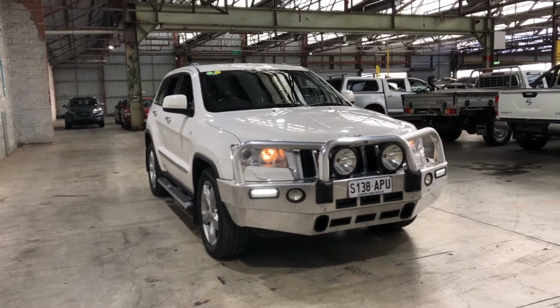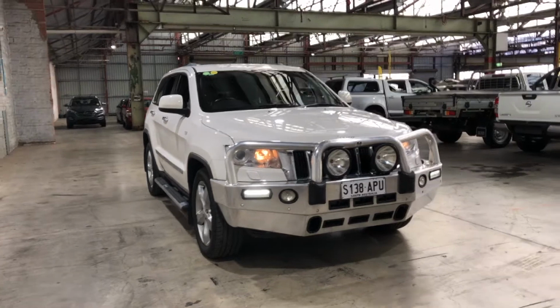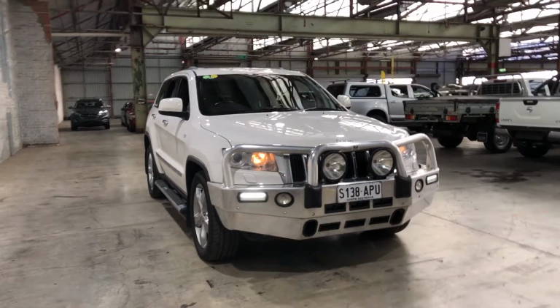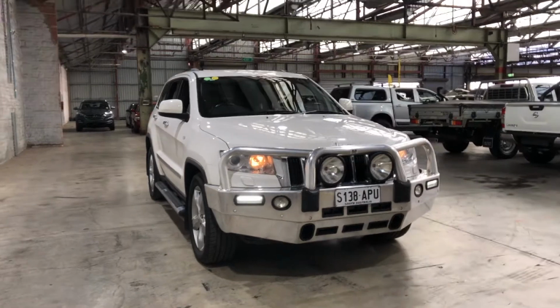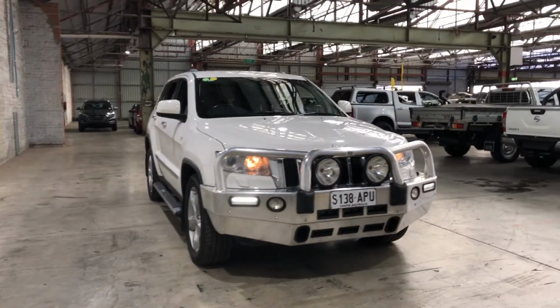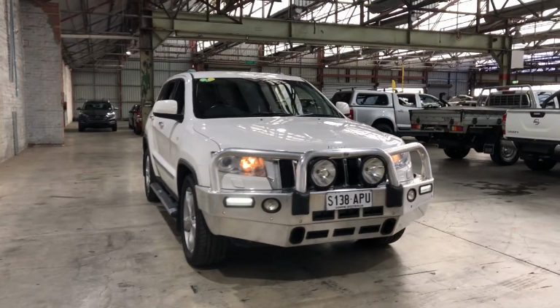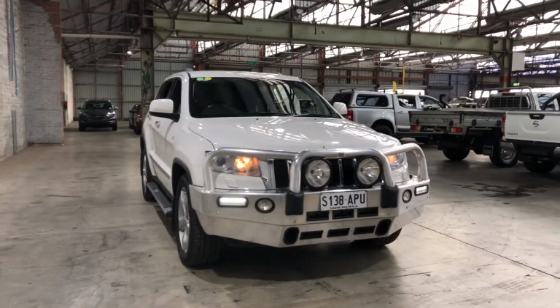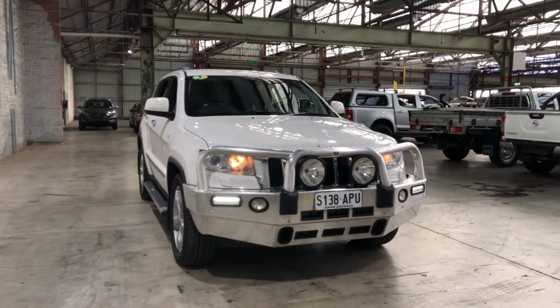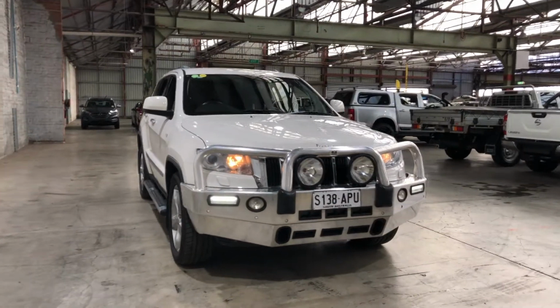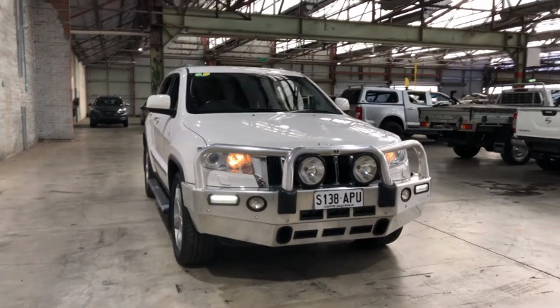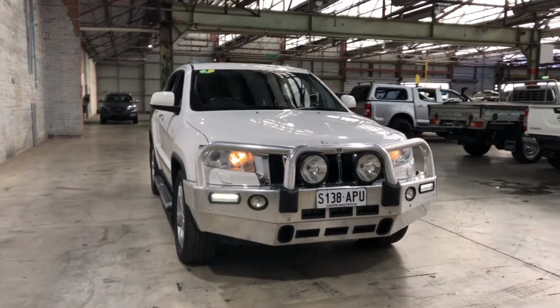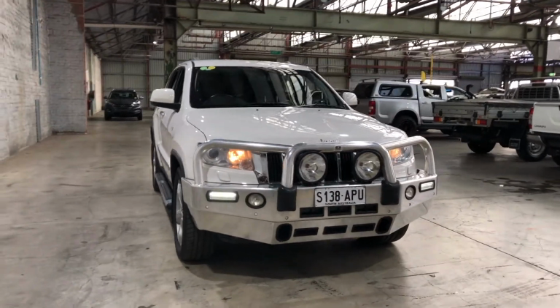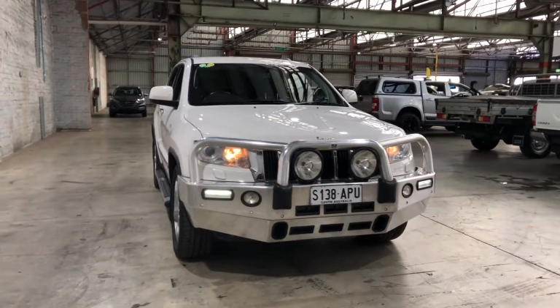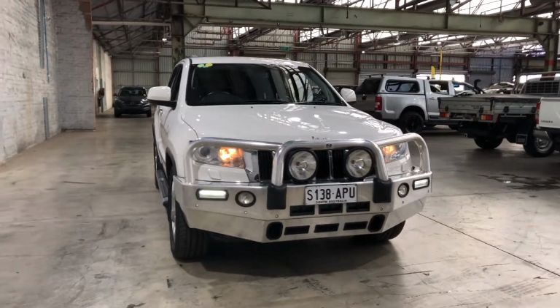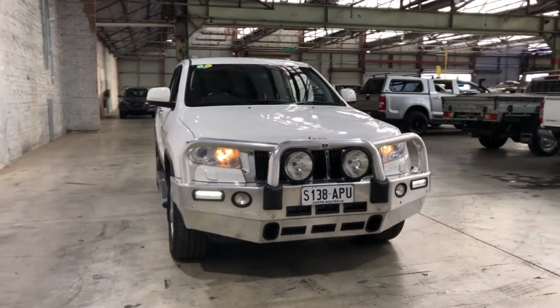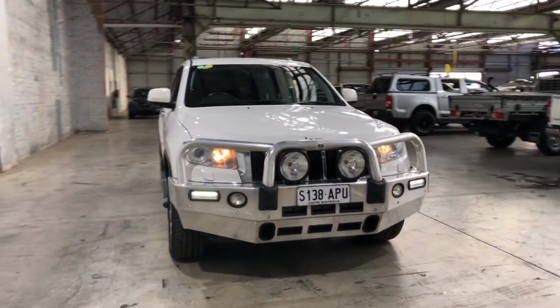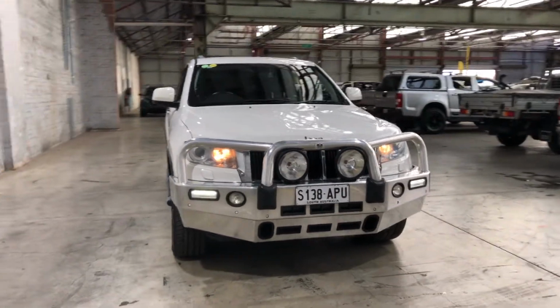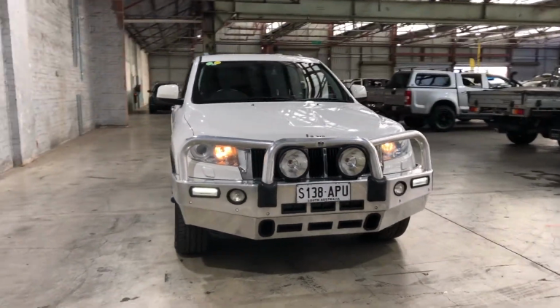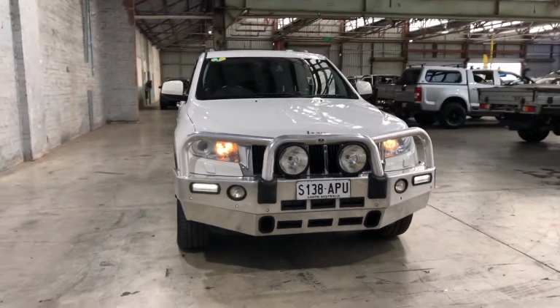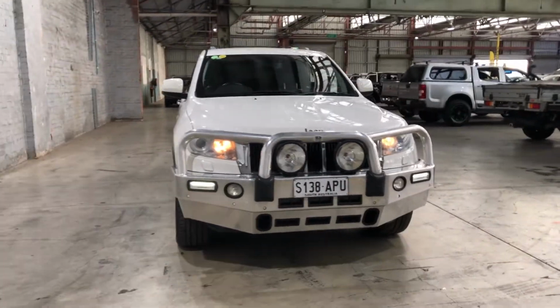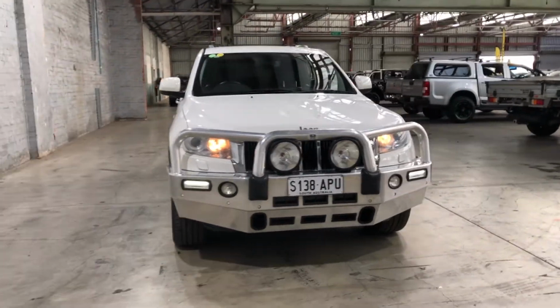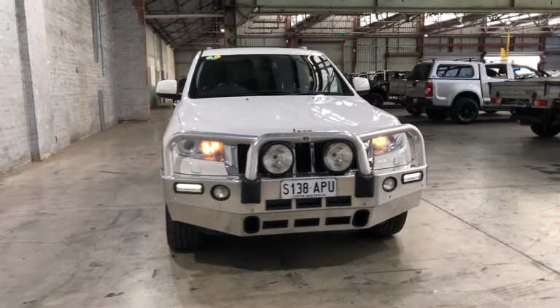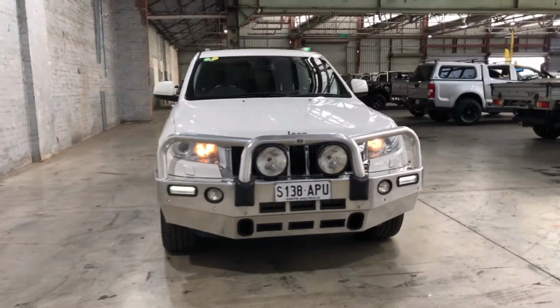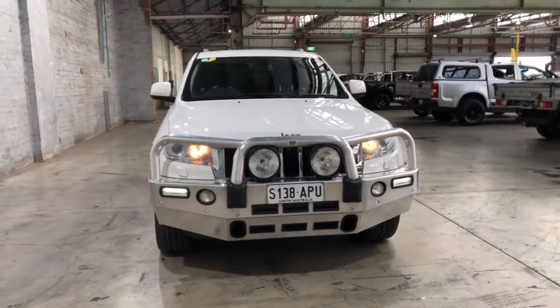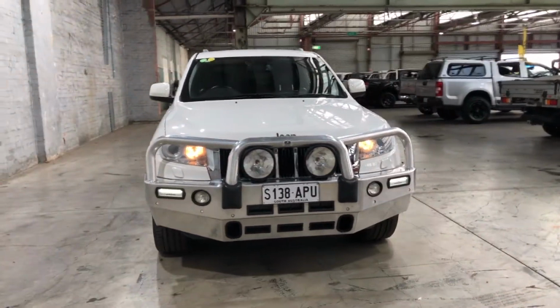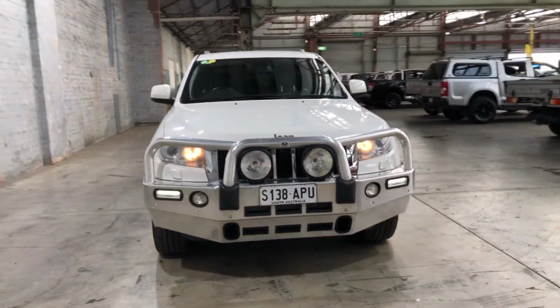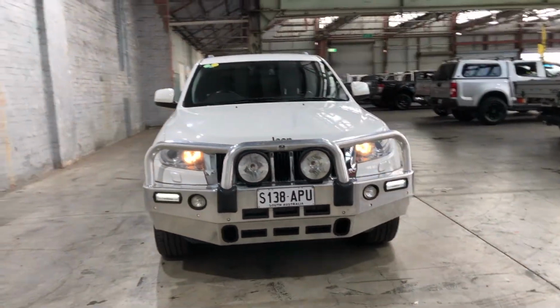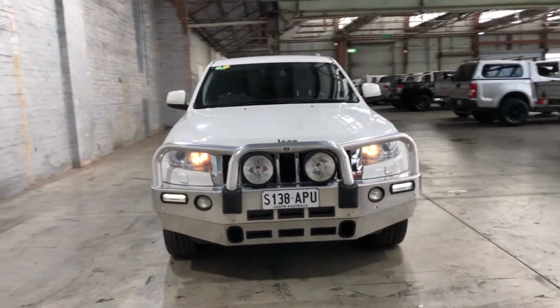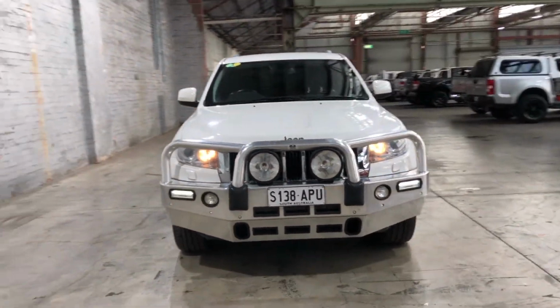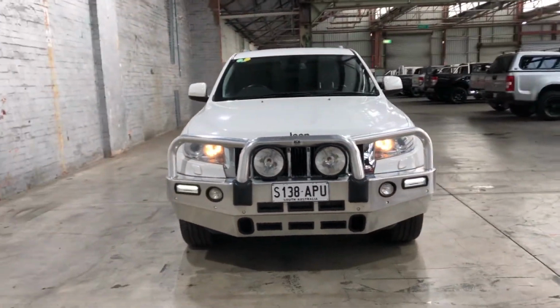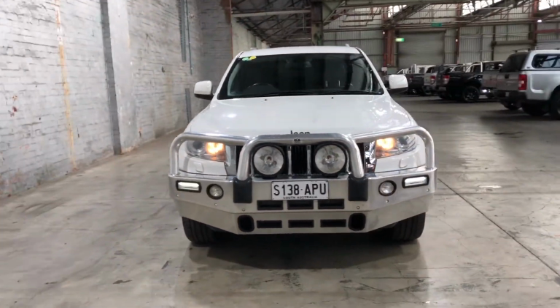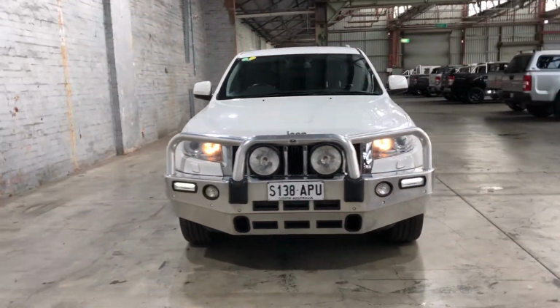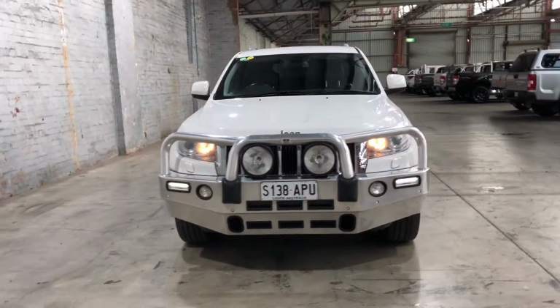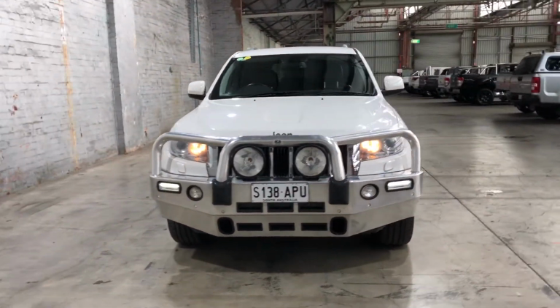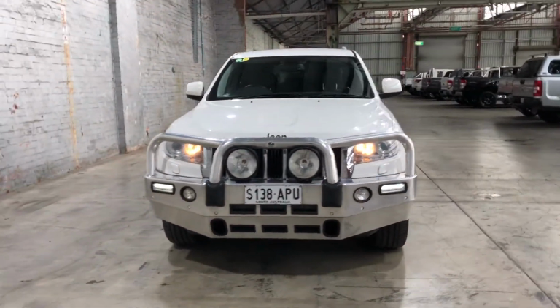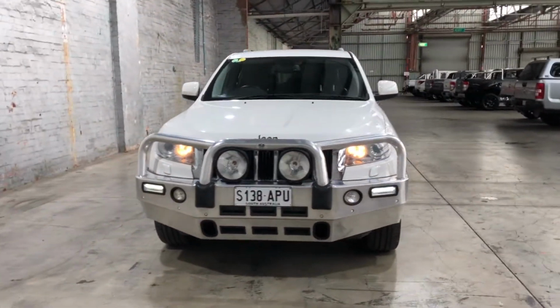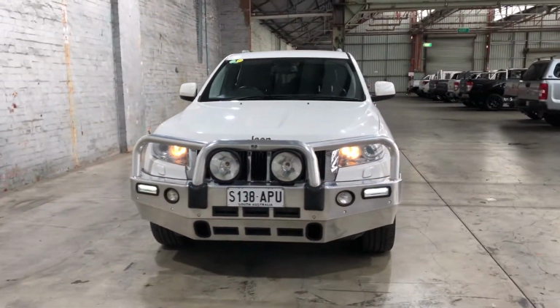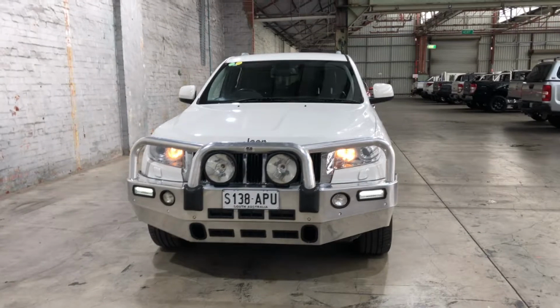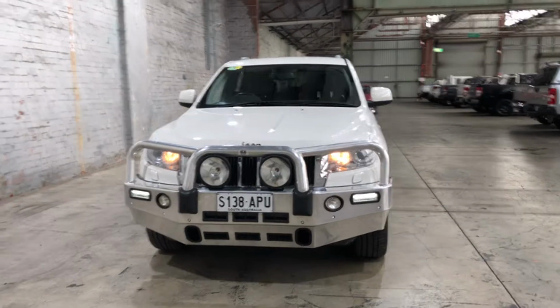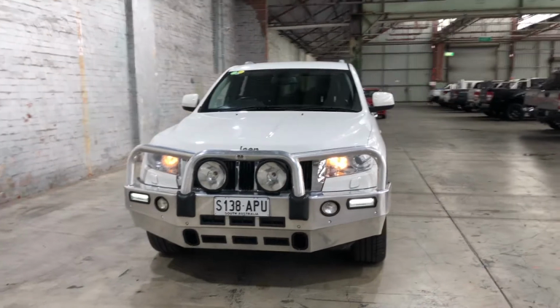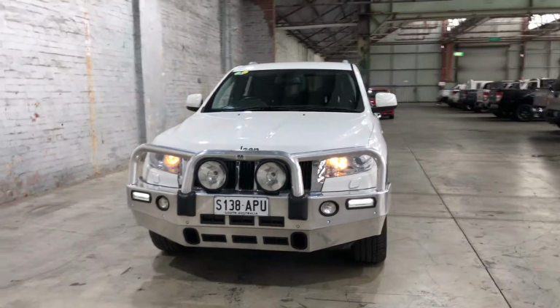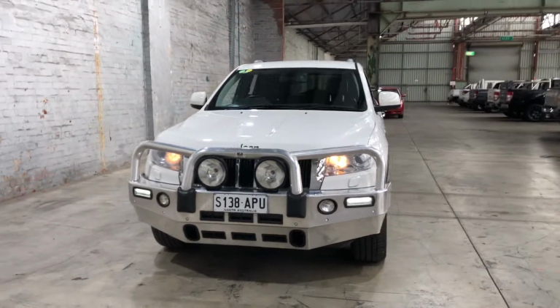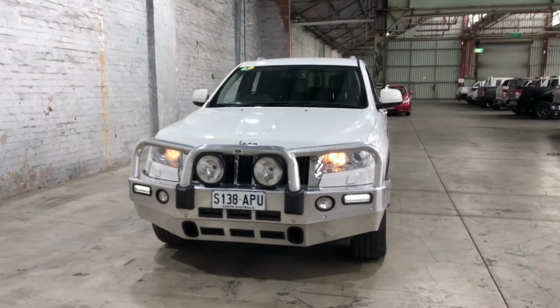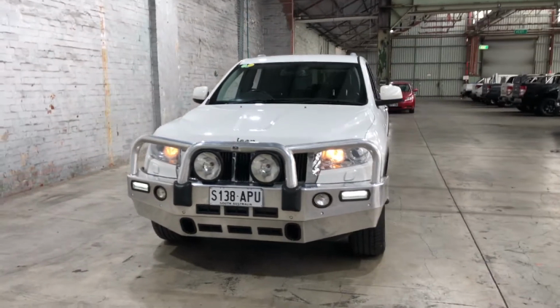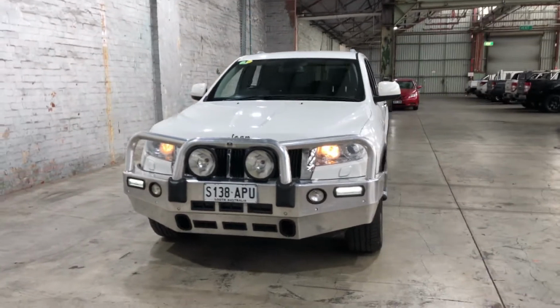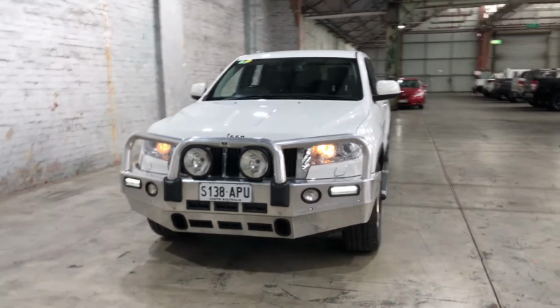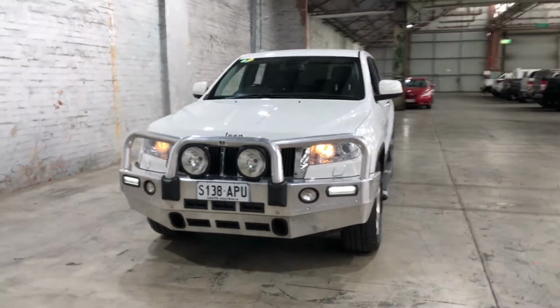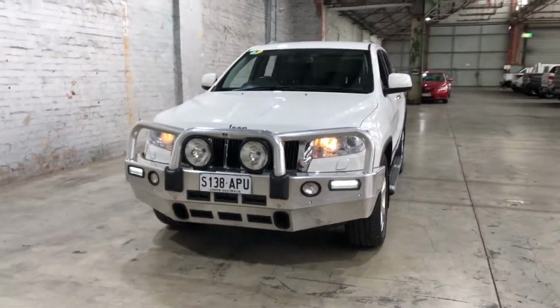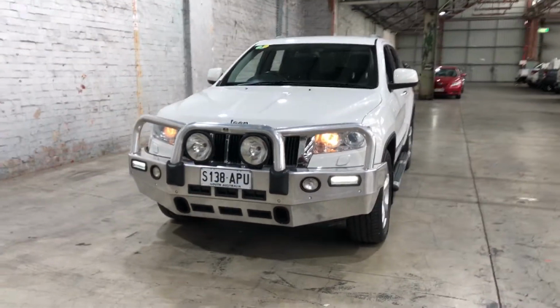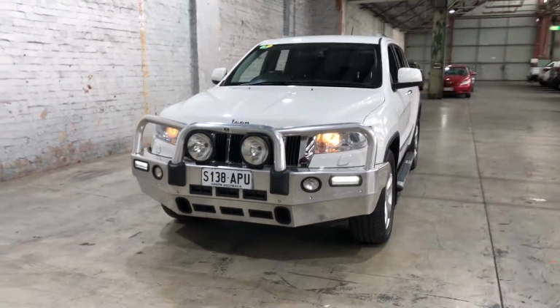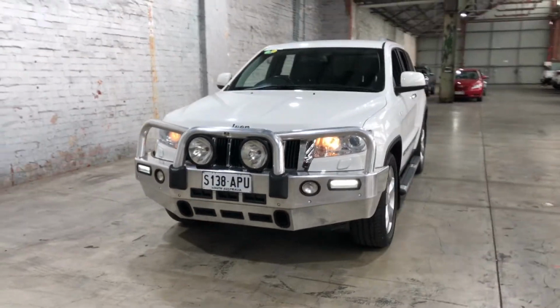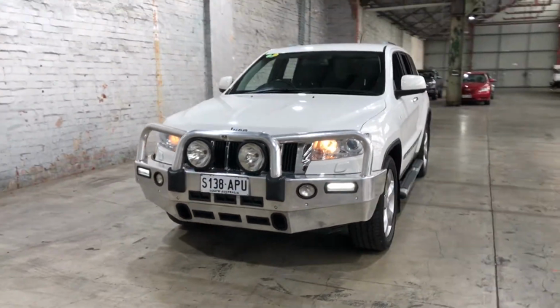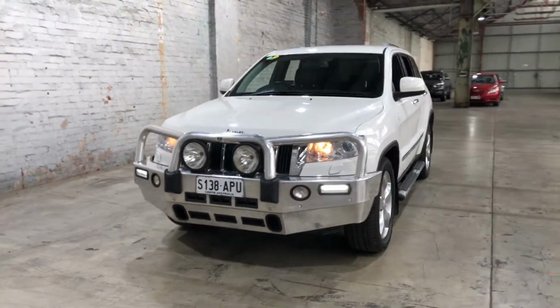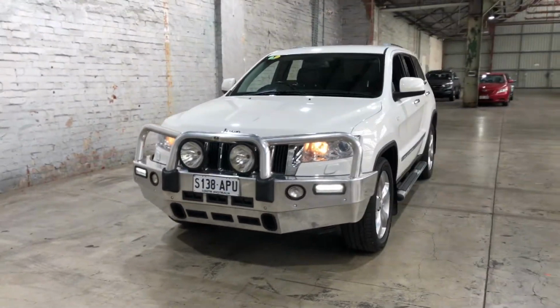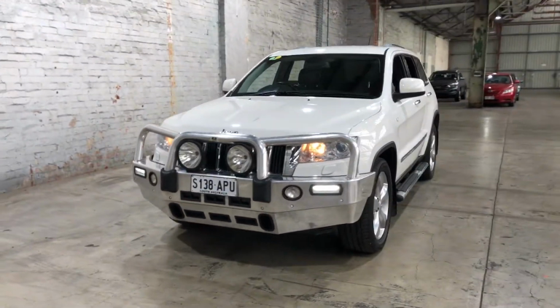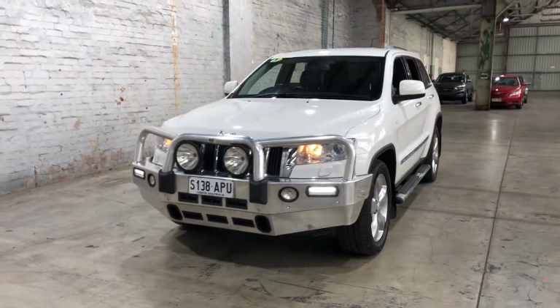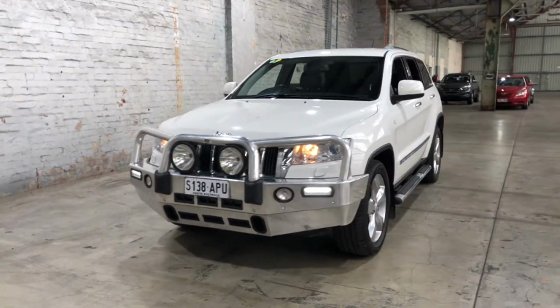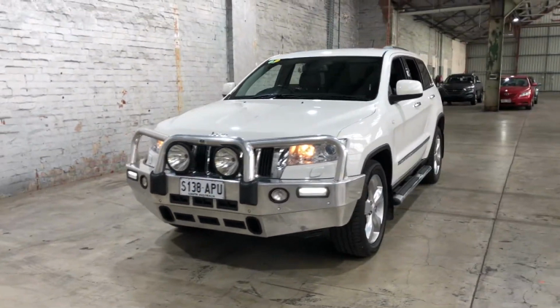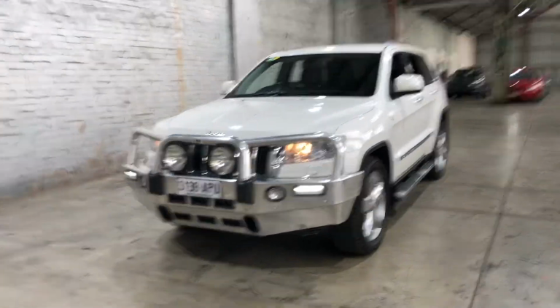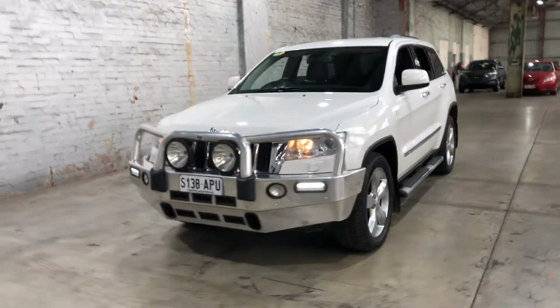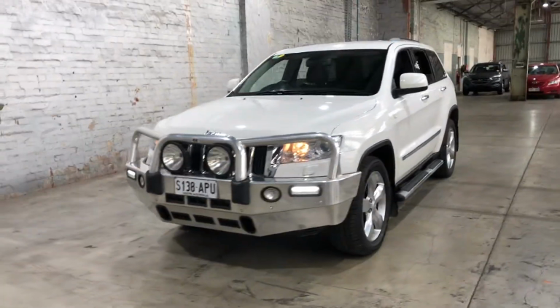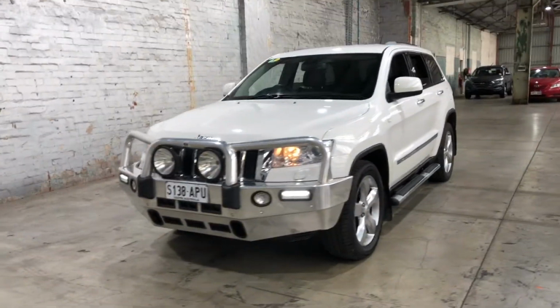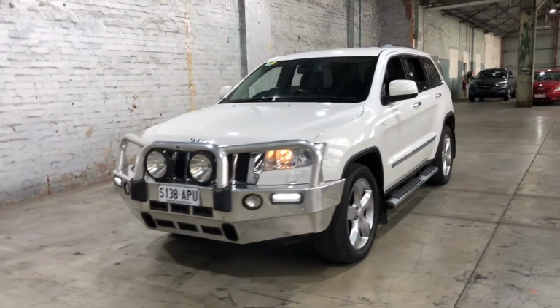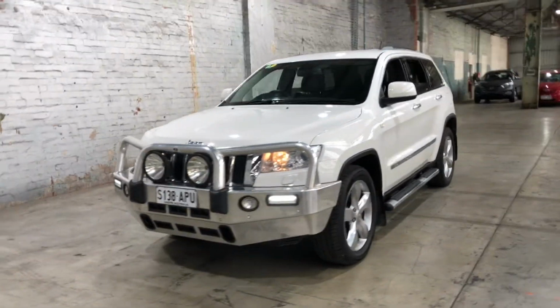Hi guys, thank you for your inquiry on our 2011 fleet Grand Cherokee. This Grand Cherokee is powered by a 3.0L turbocharged diesel engine.